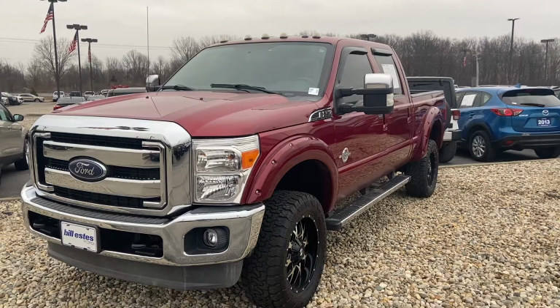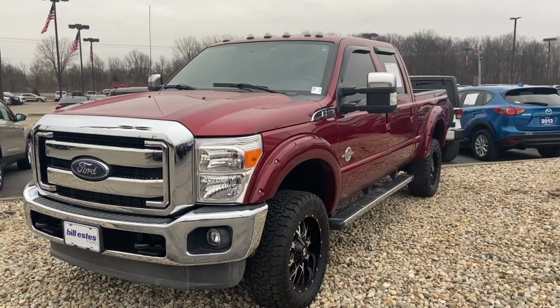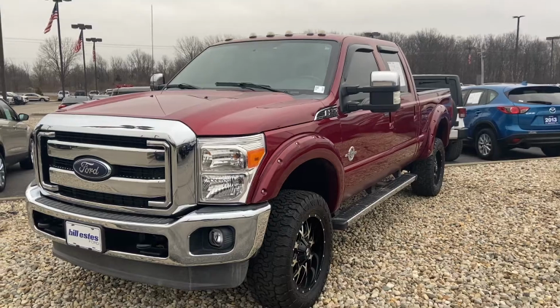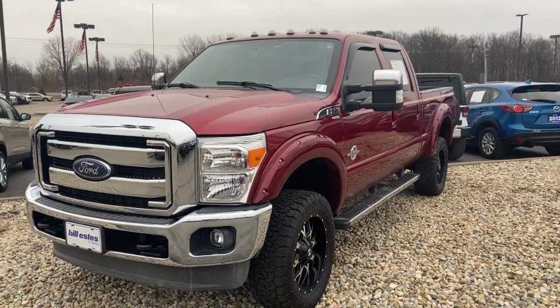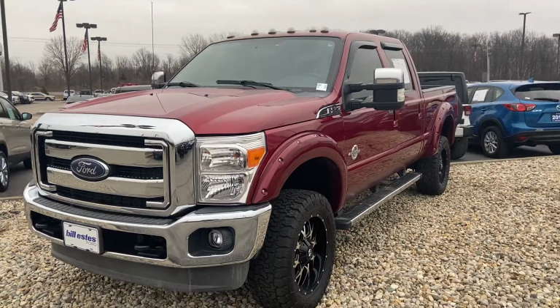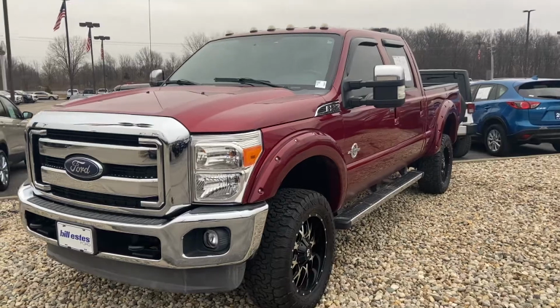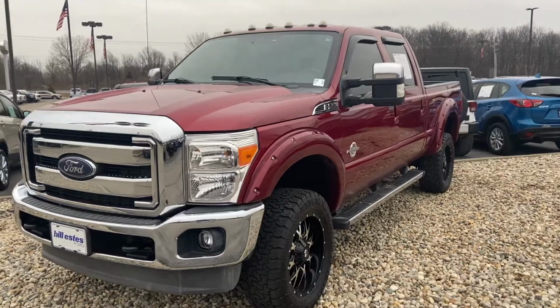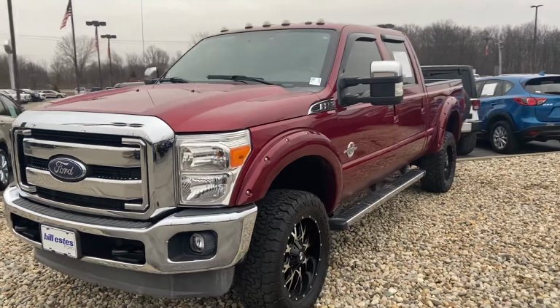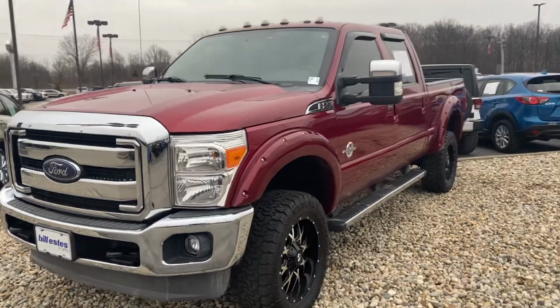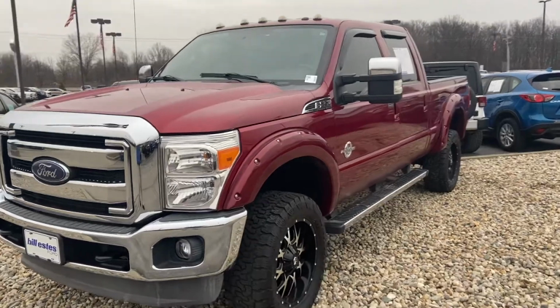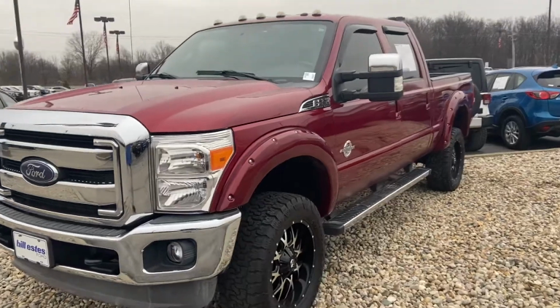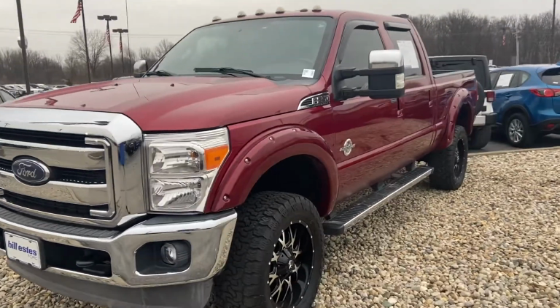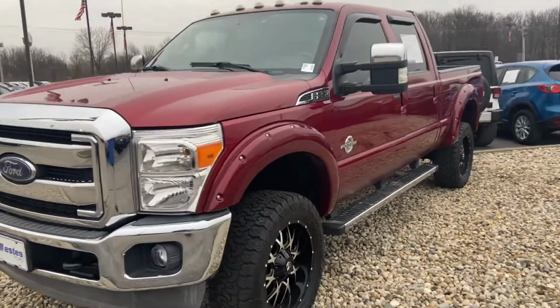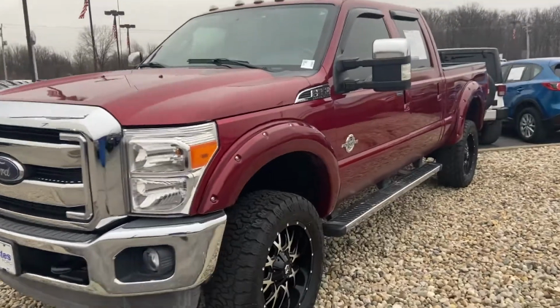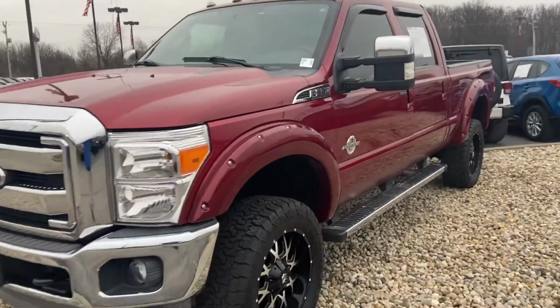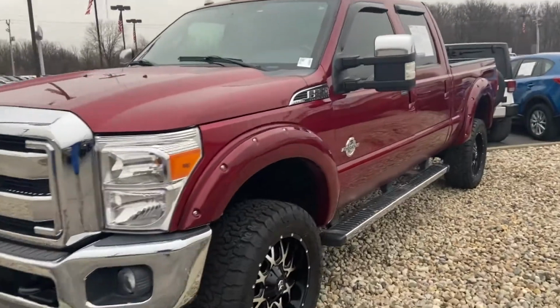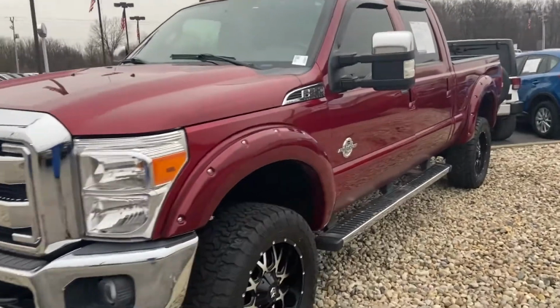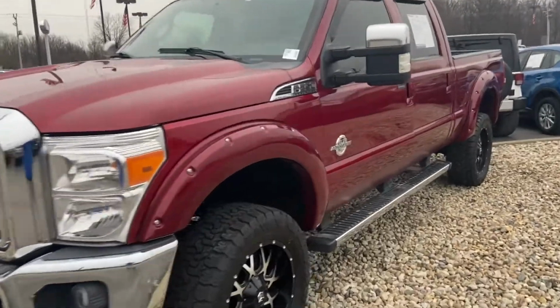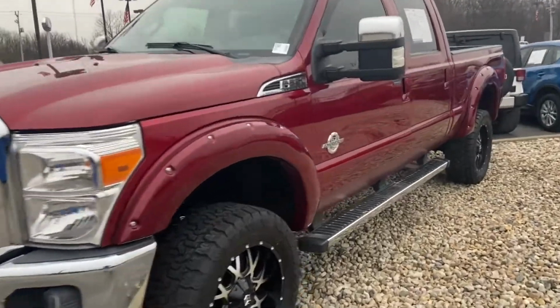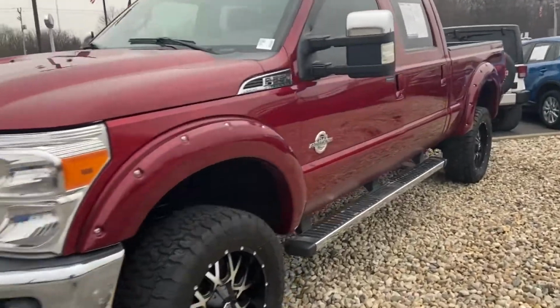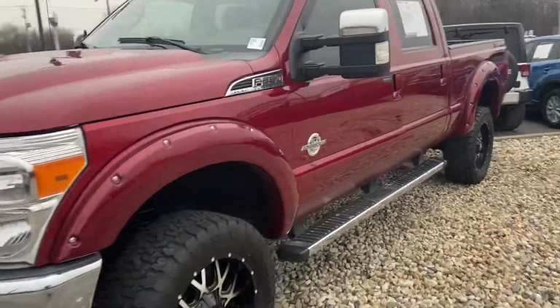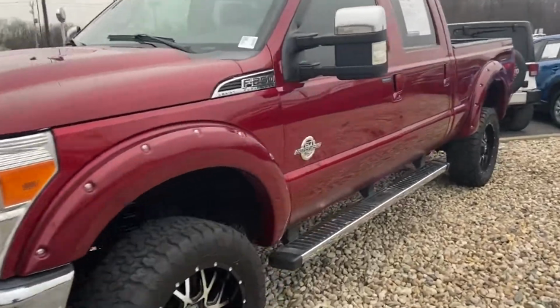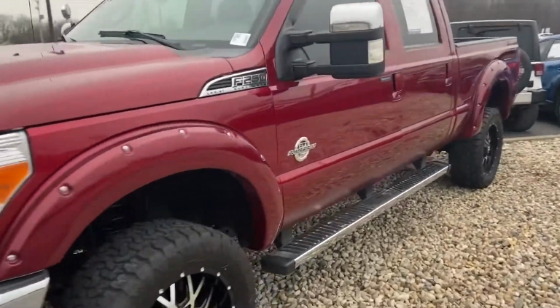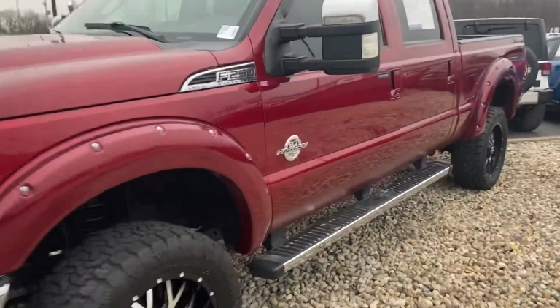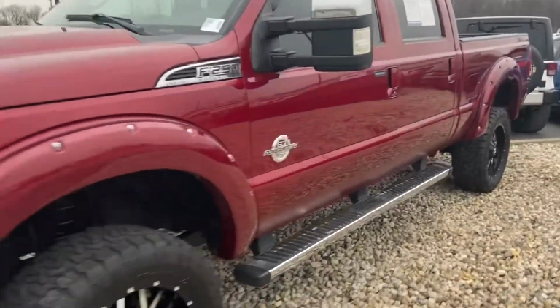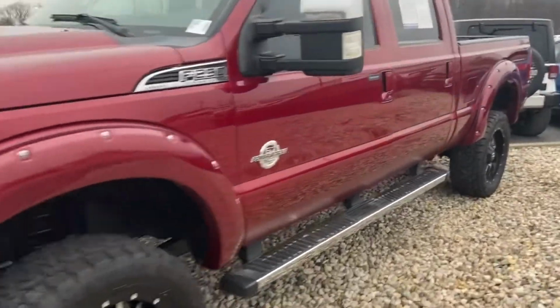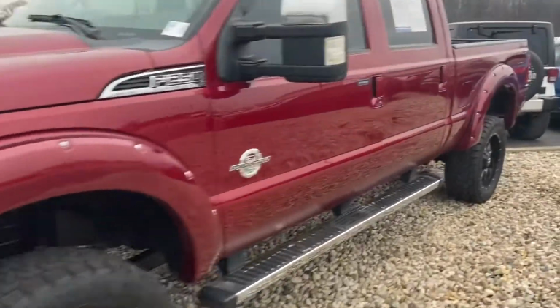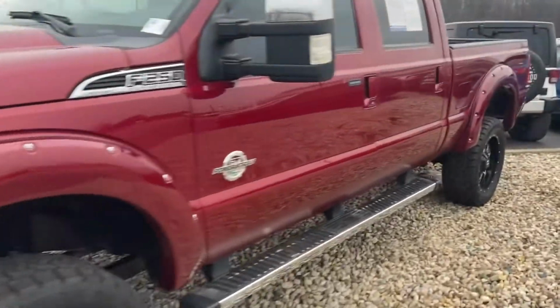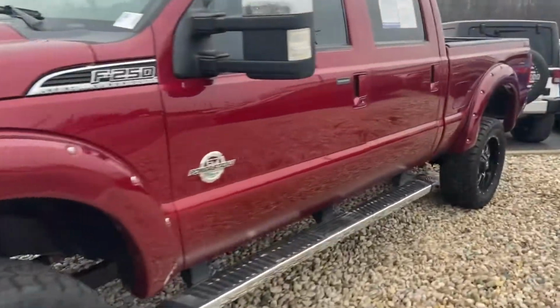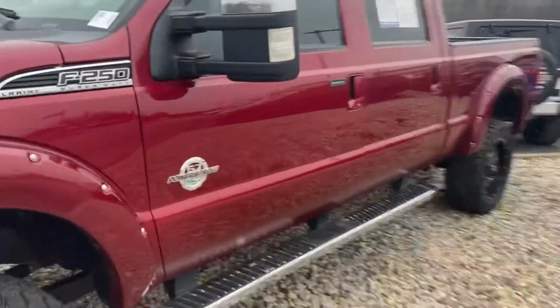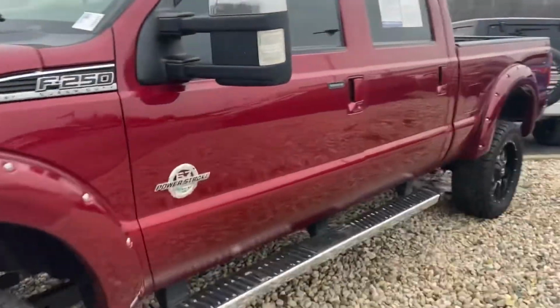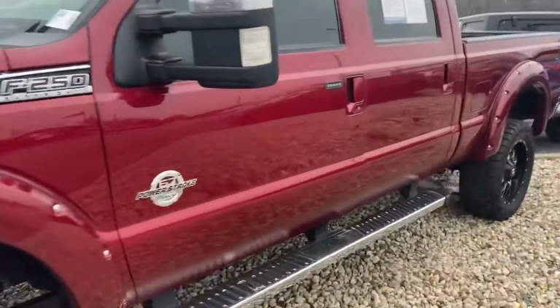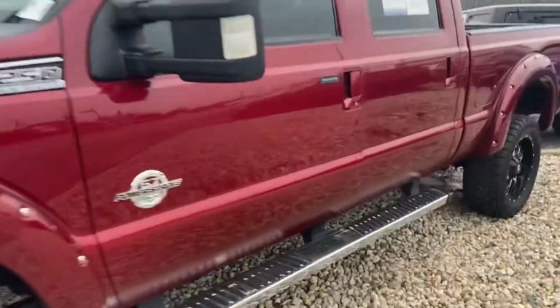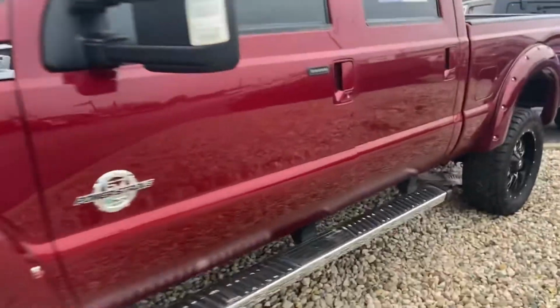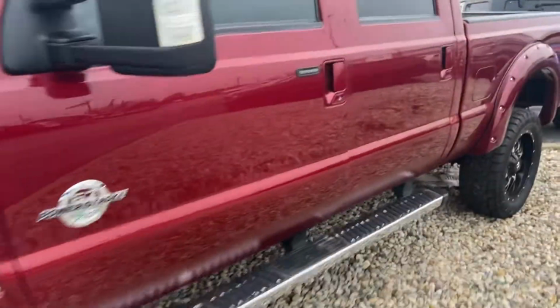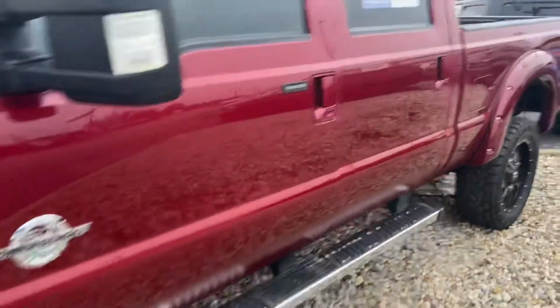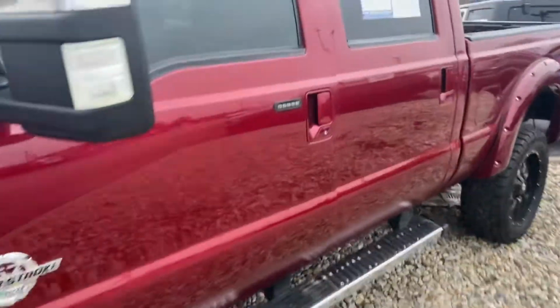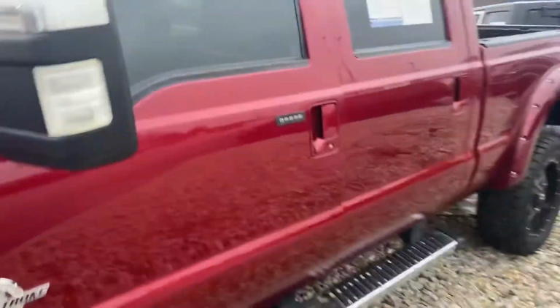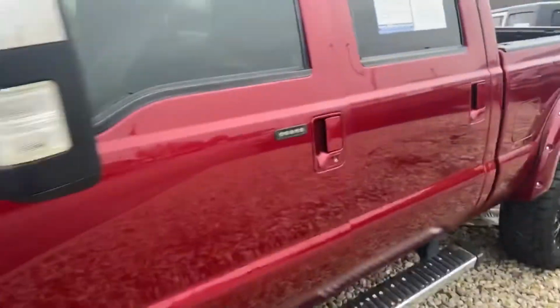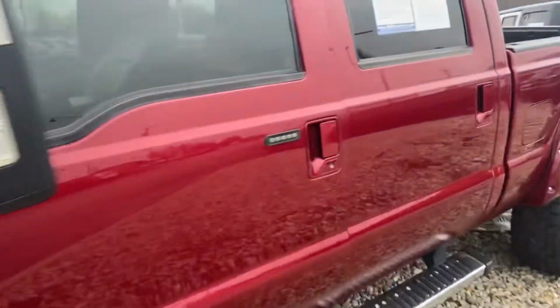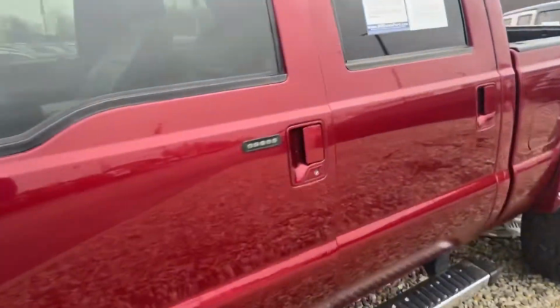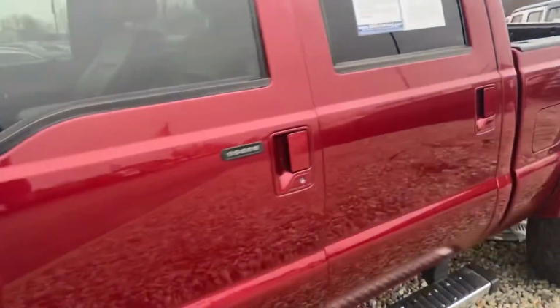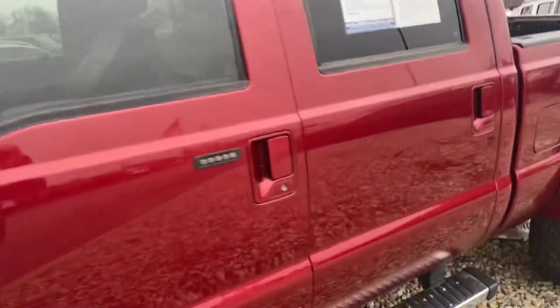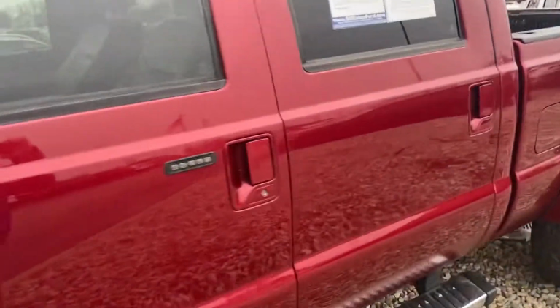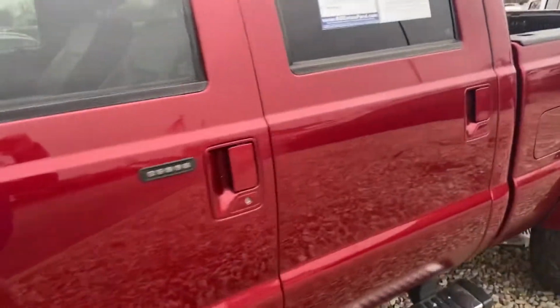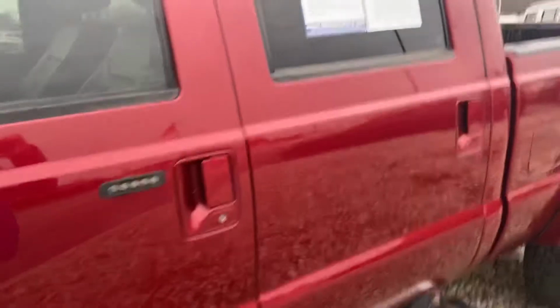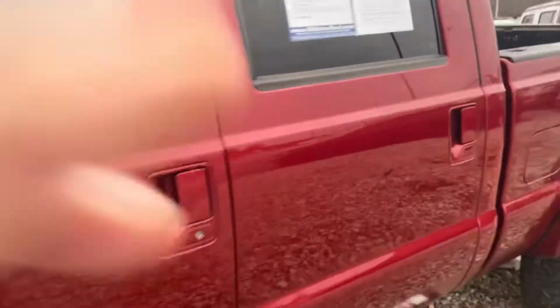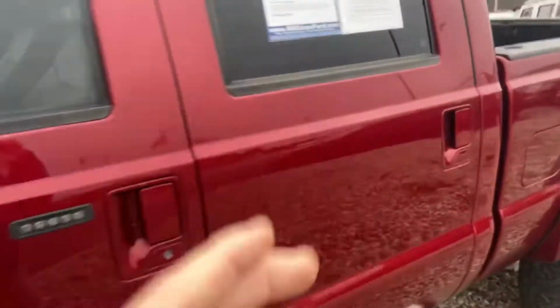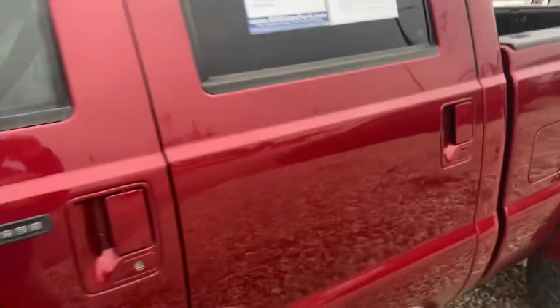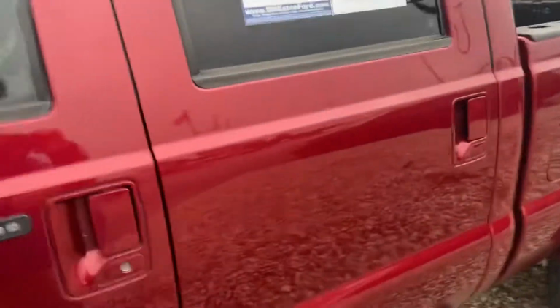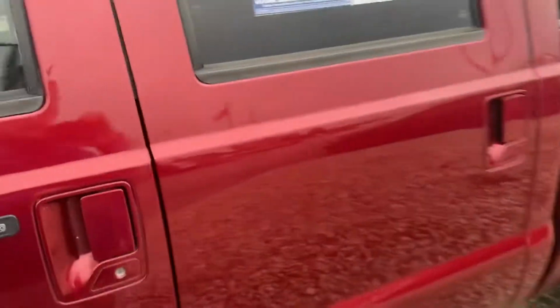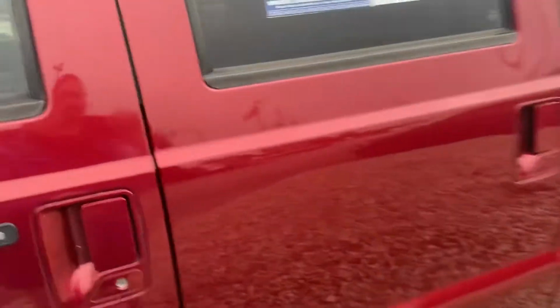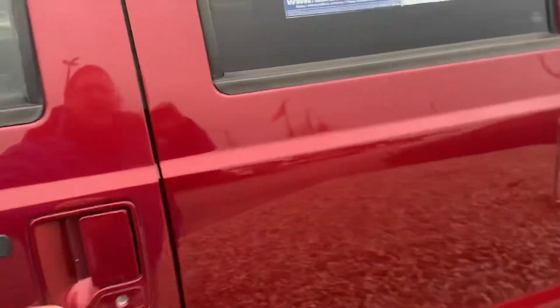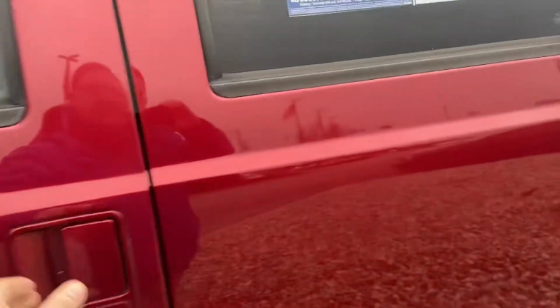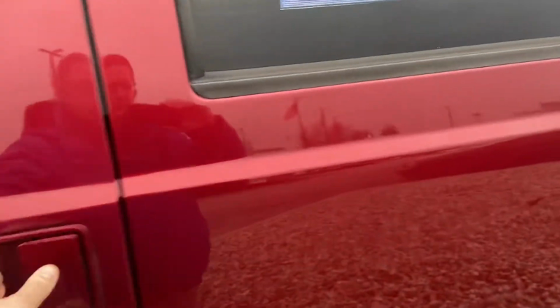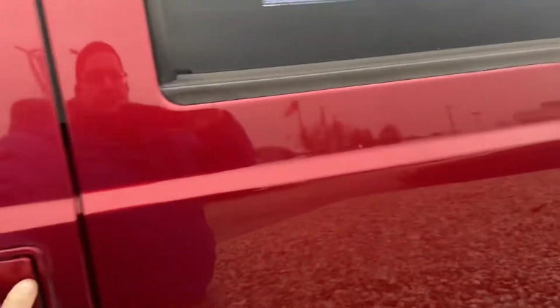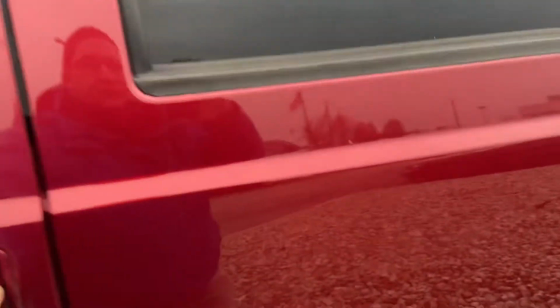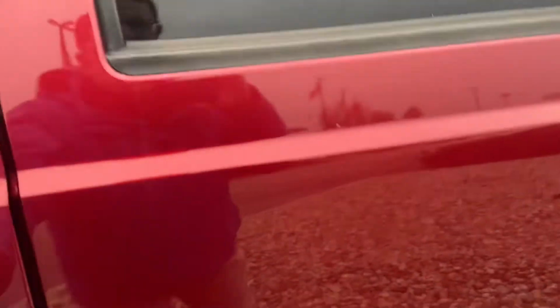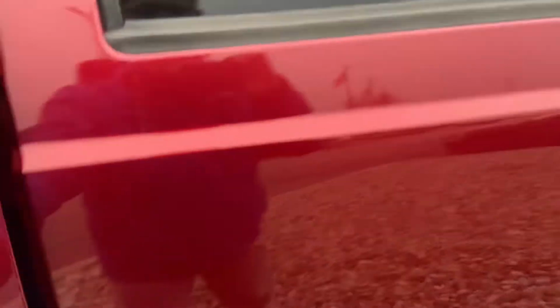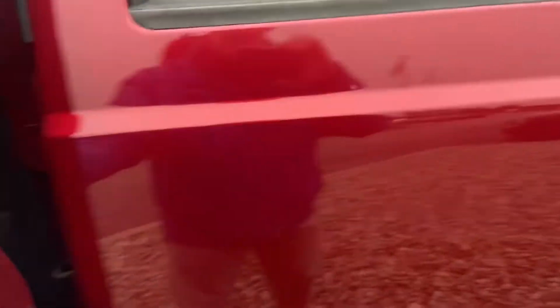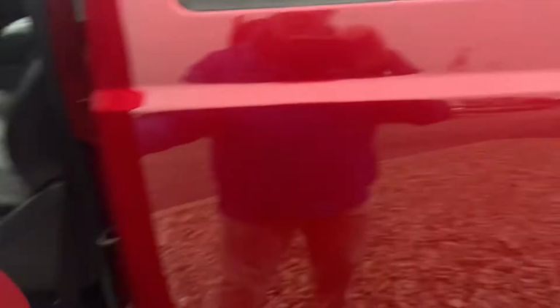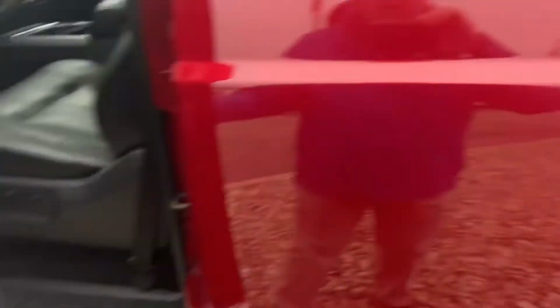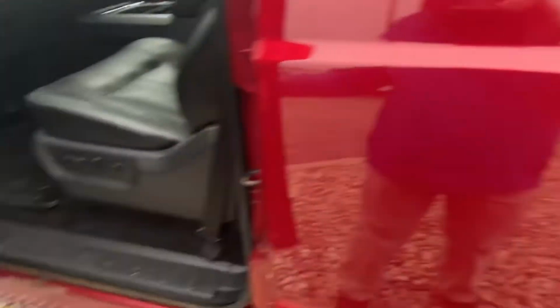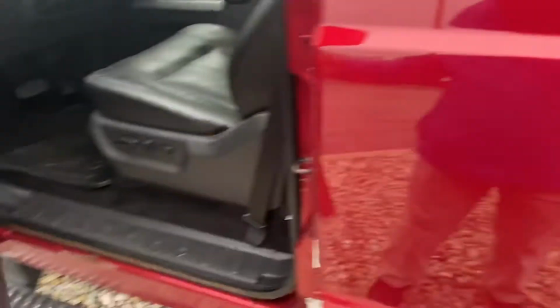This is Steve Angle with Bill Estes Ford. This is the 2015 Super Duty F-250 Lariat.